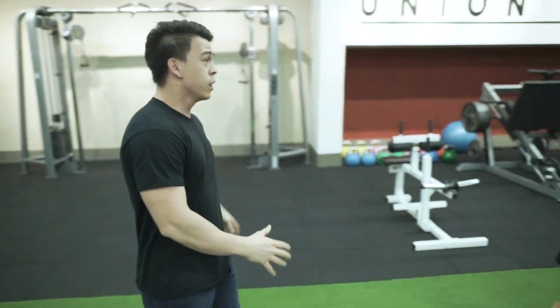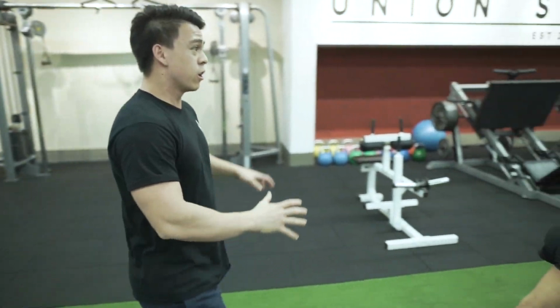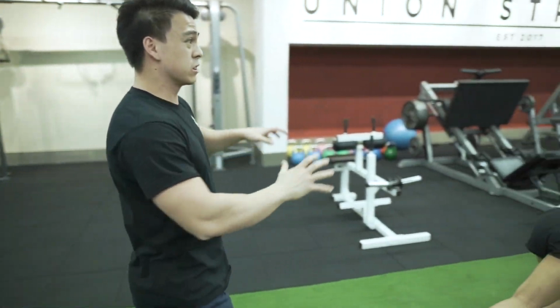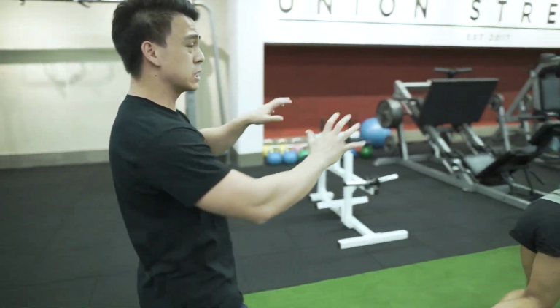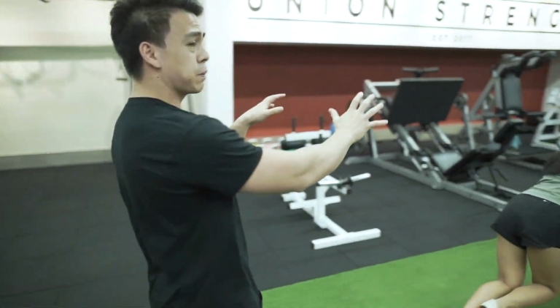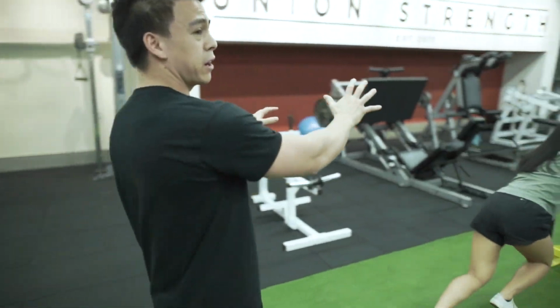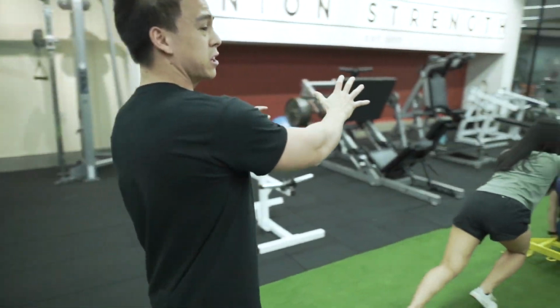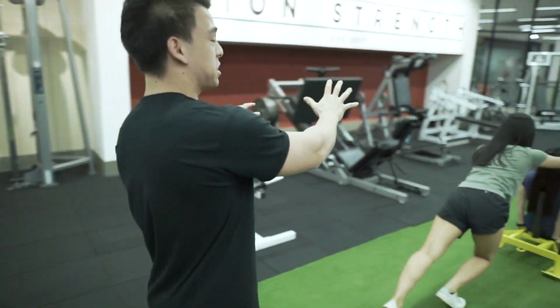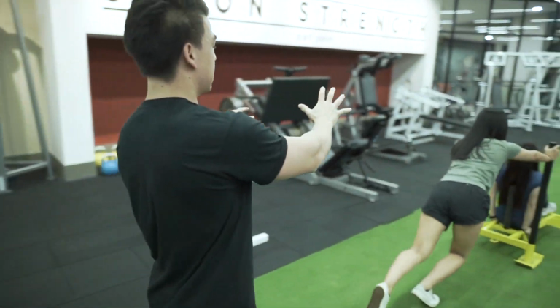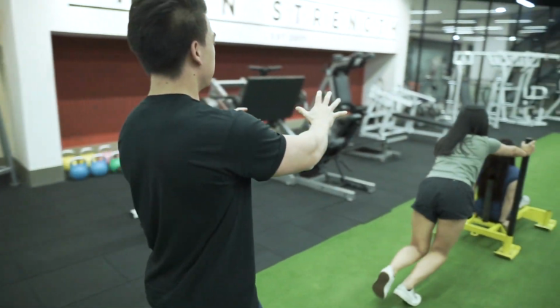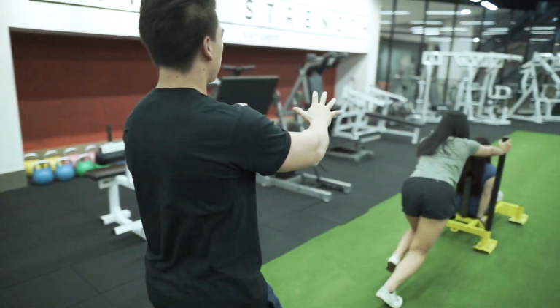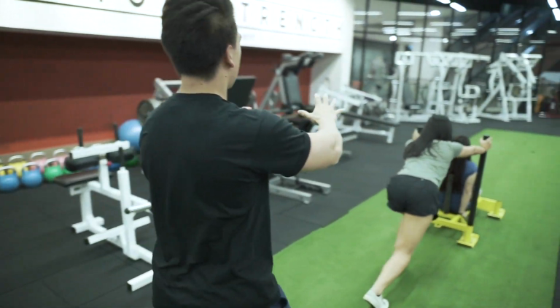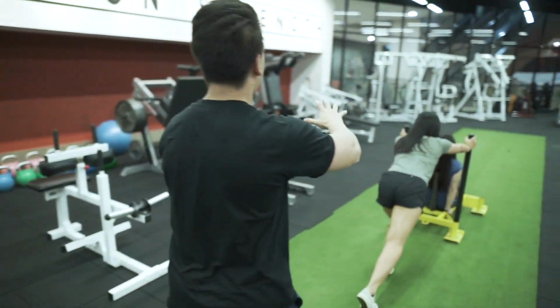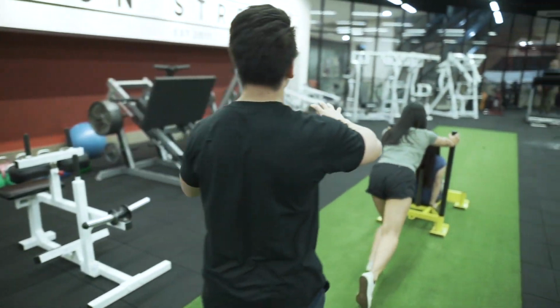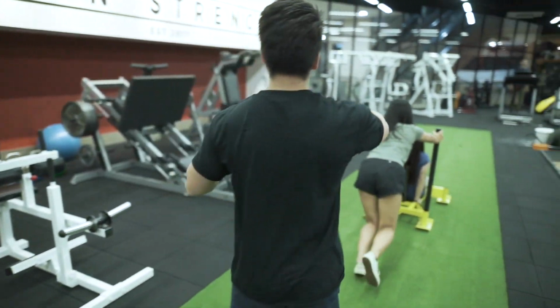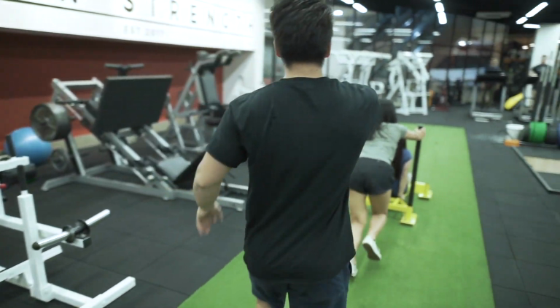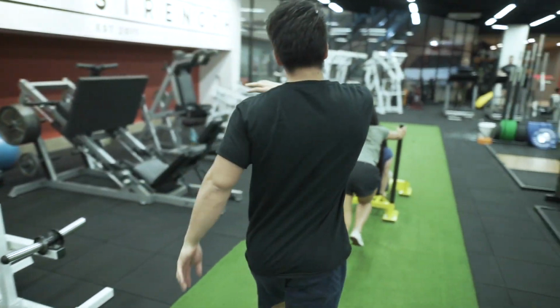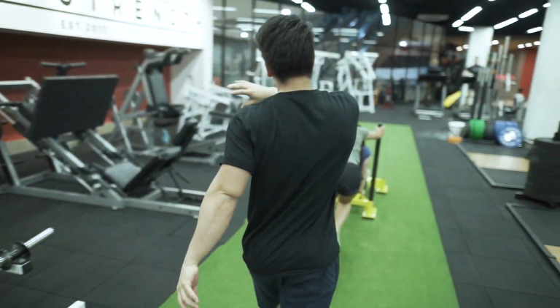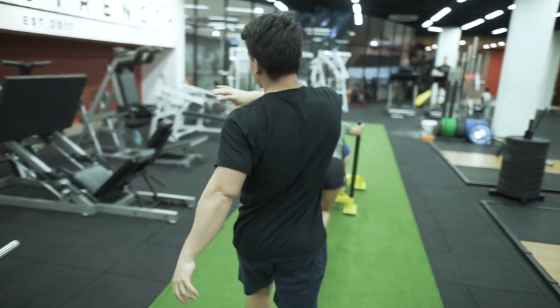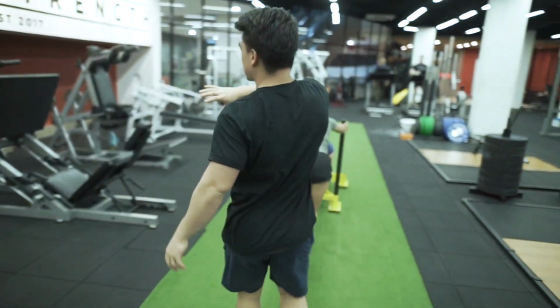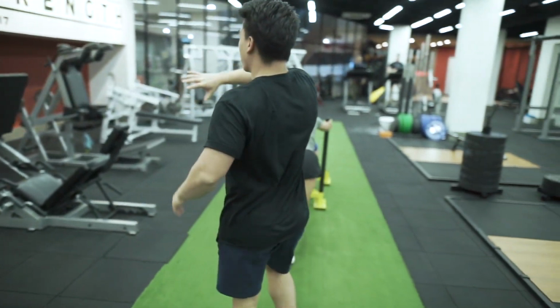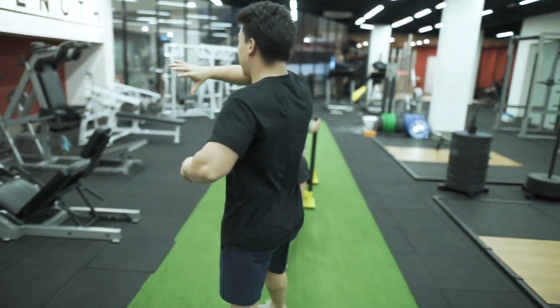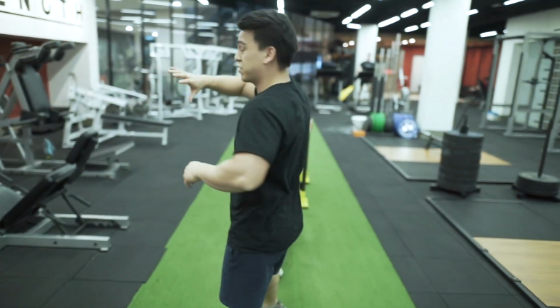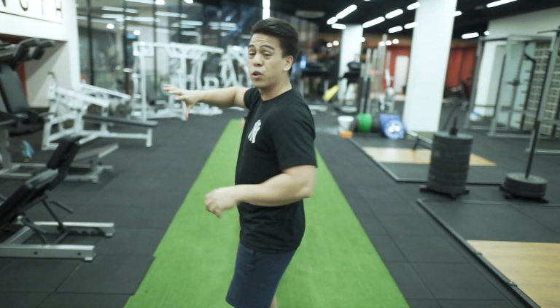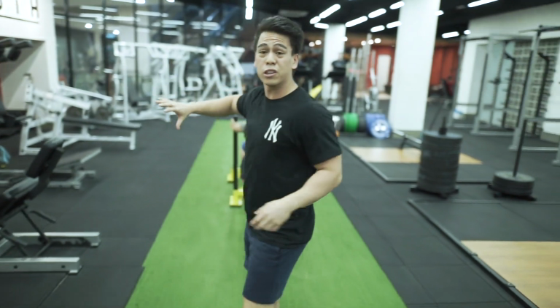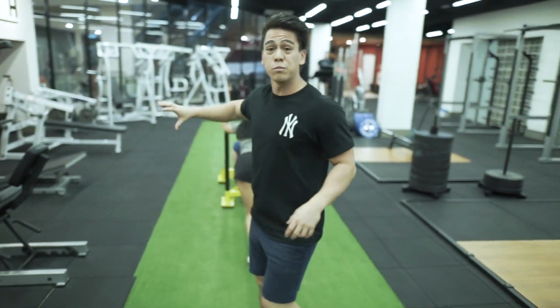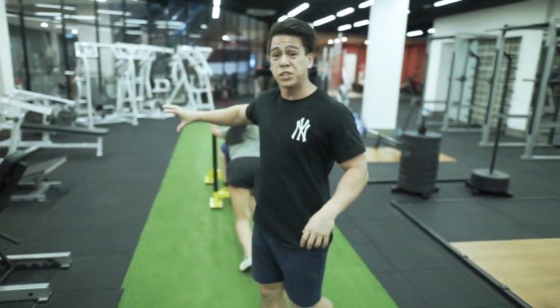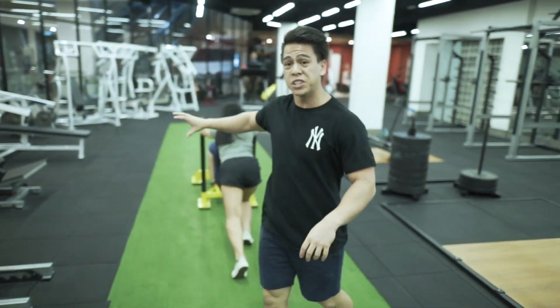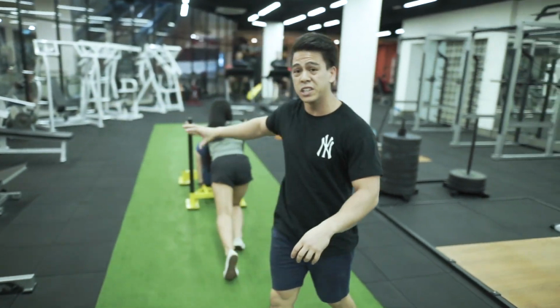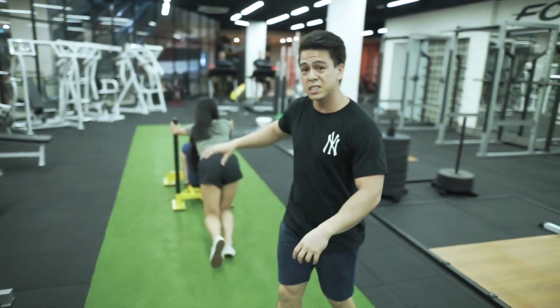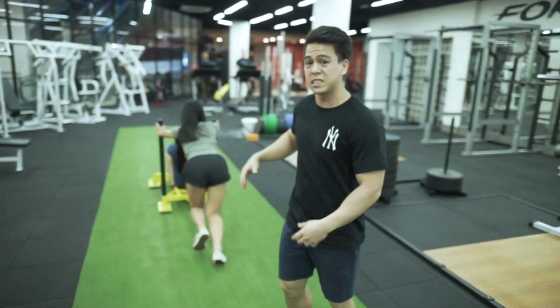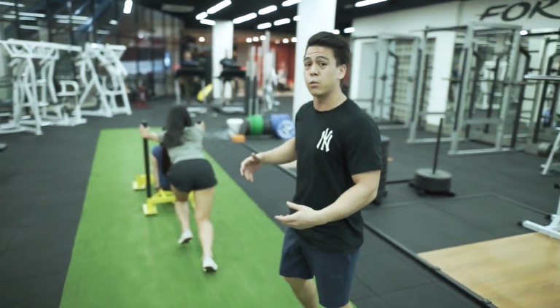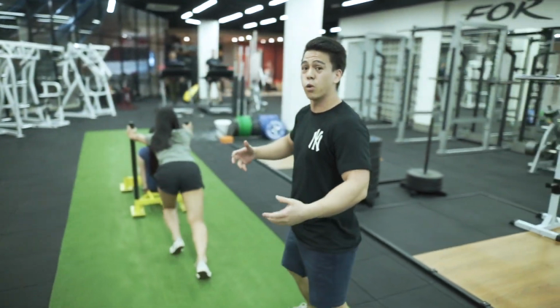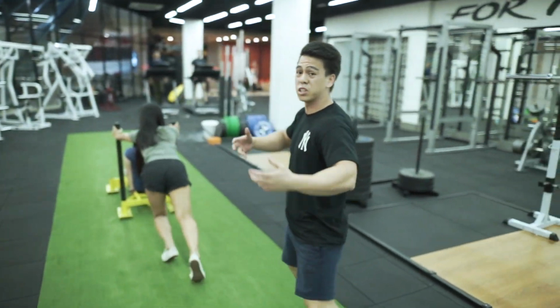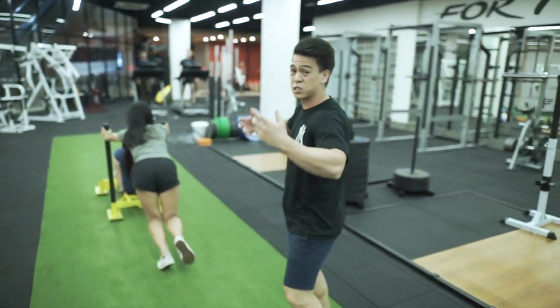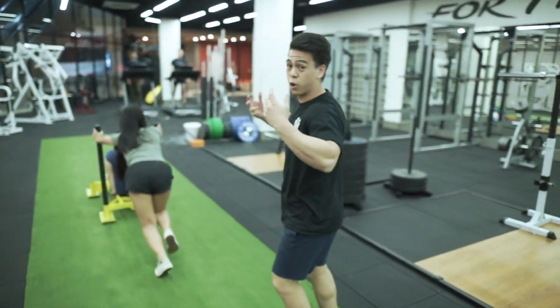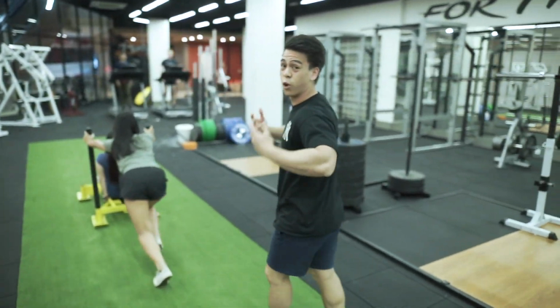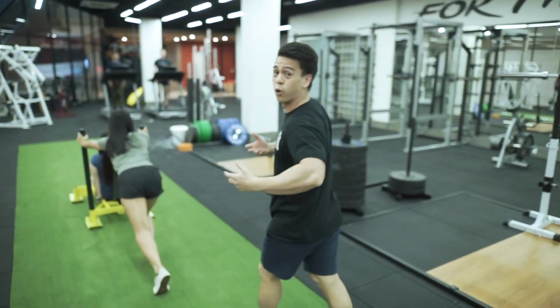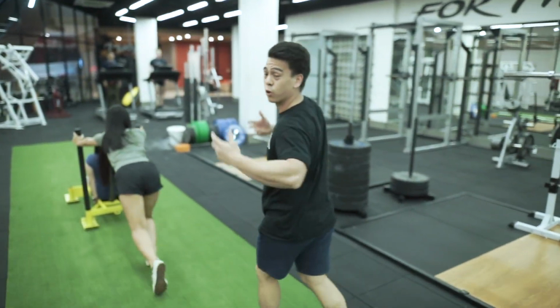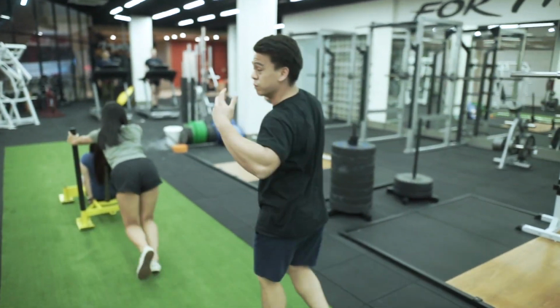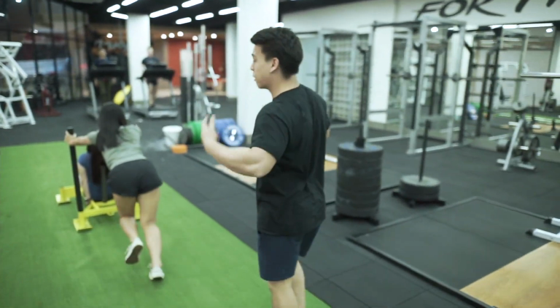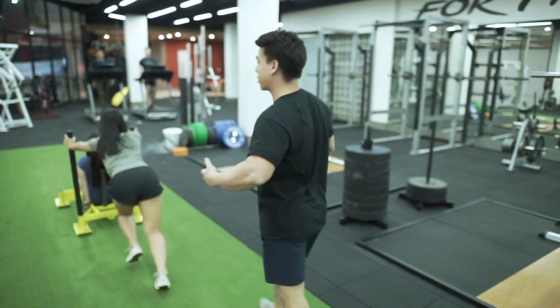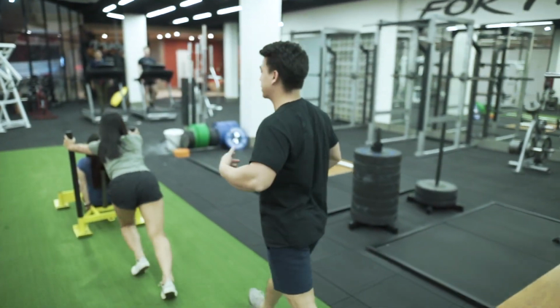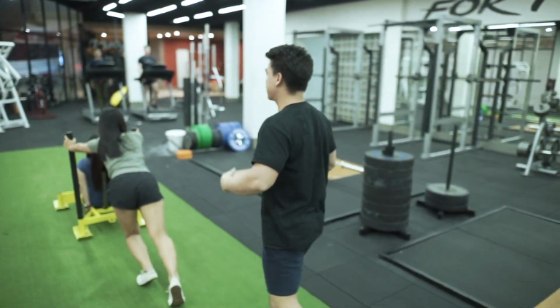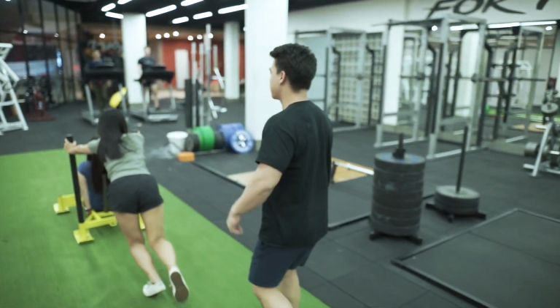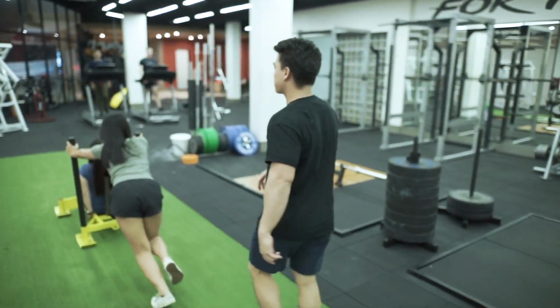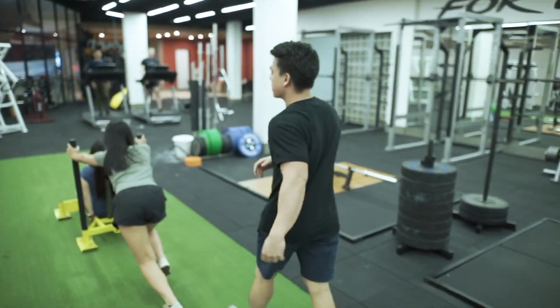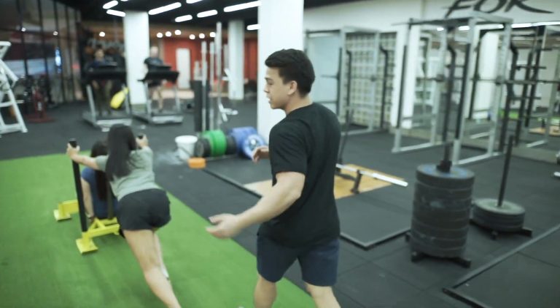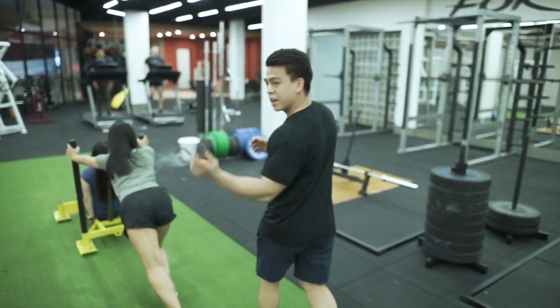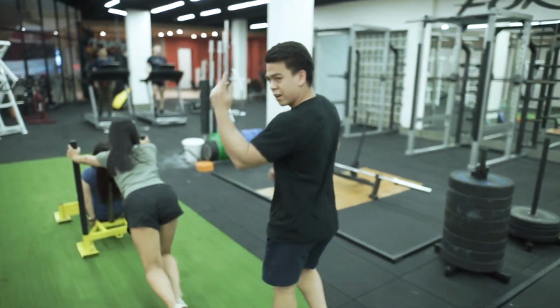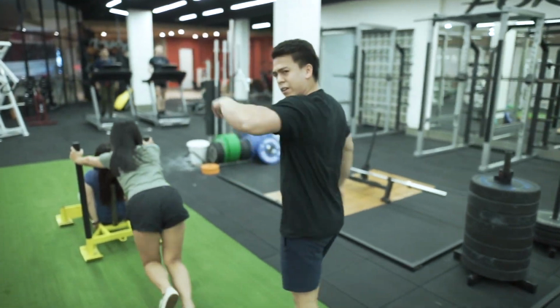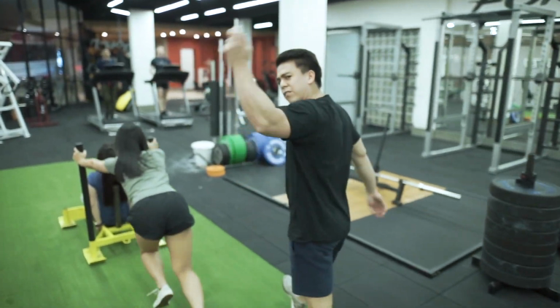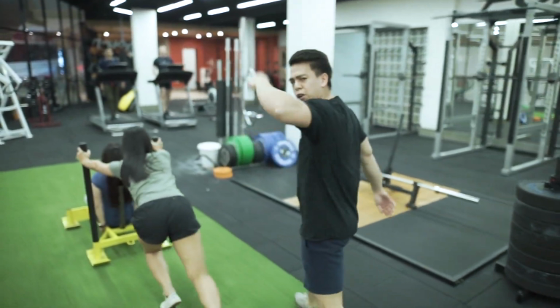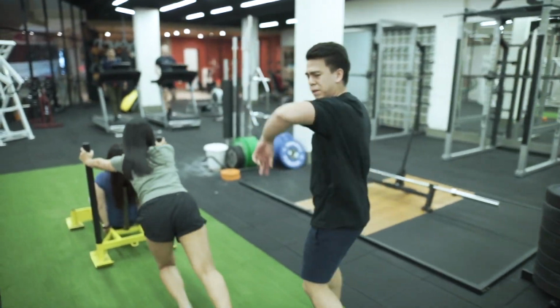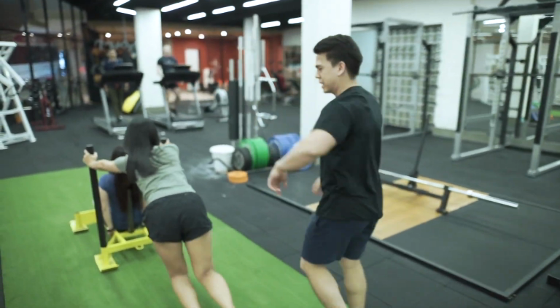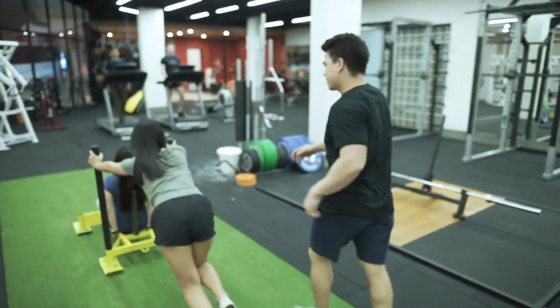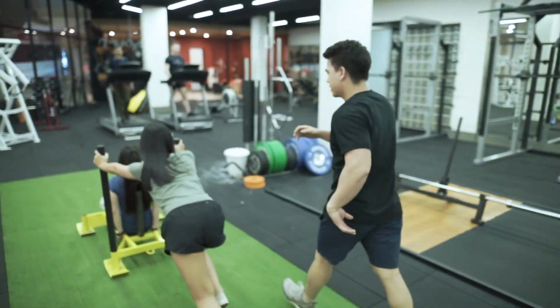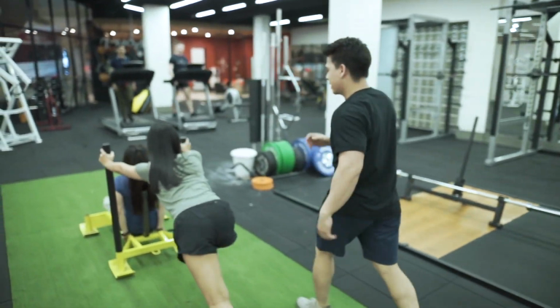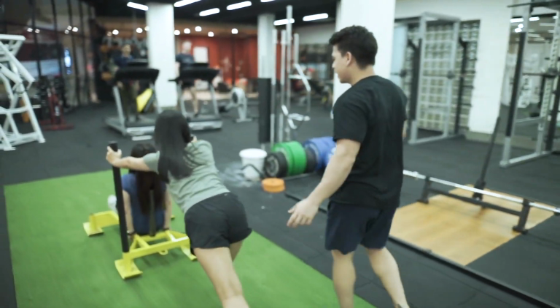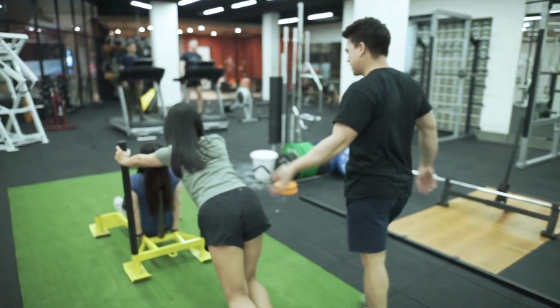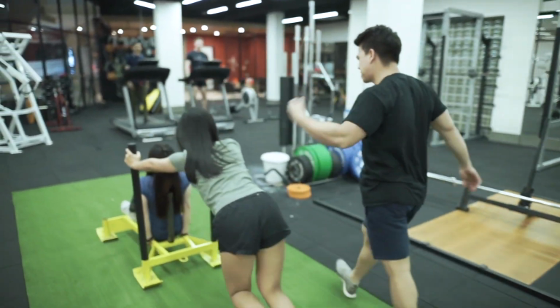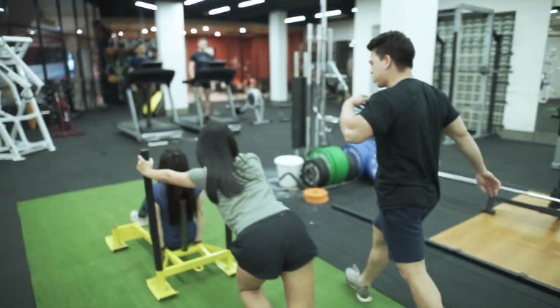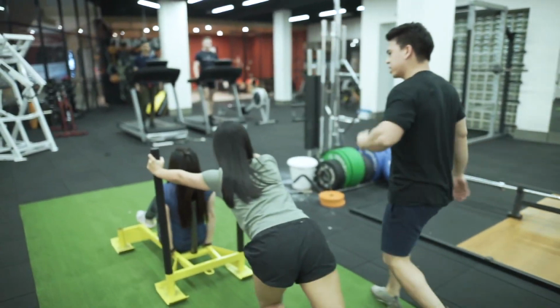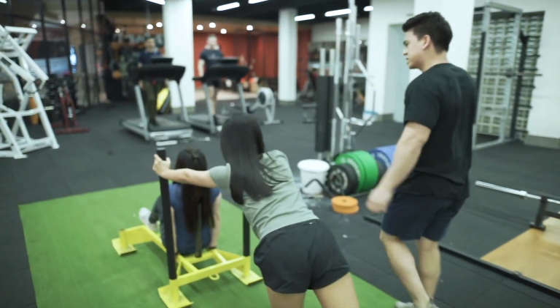On this part of the gym, we also have a few other machines that work the whole body. Follow me, let's go girls.